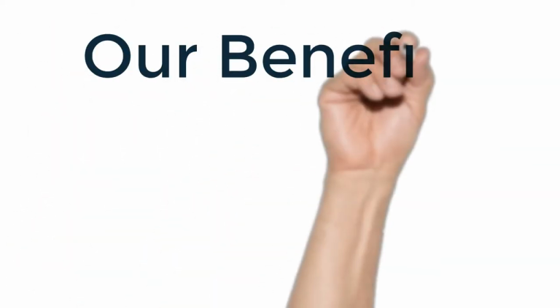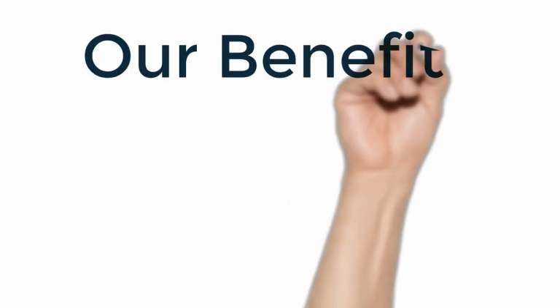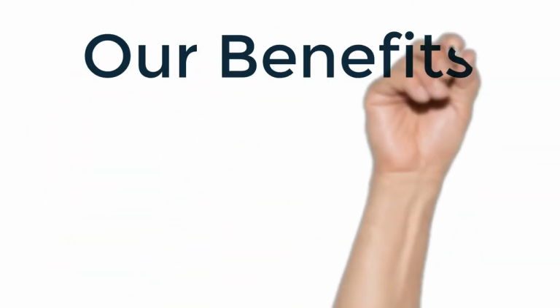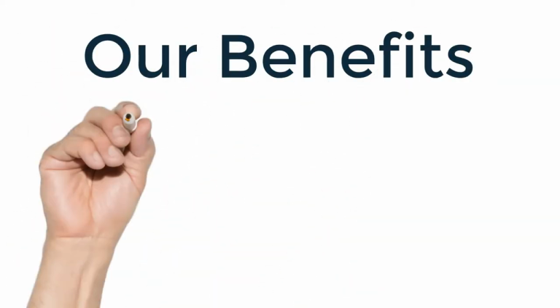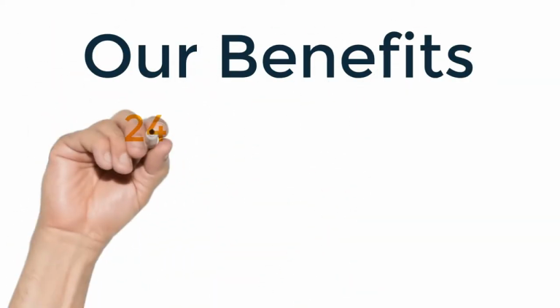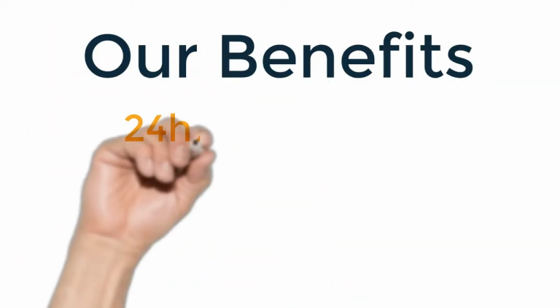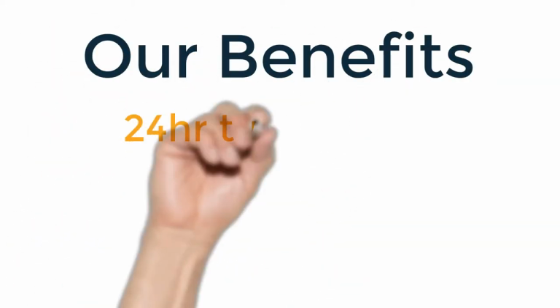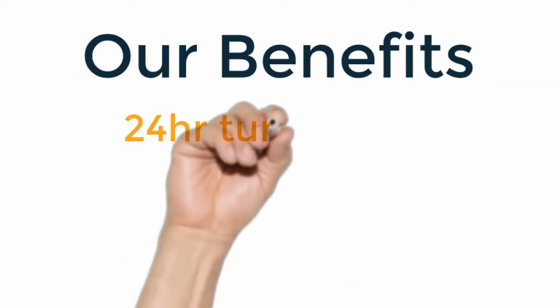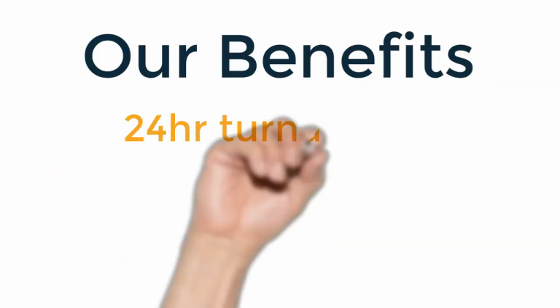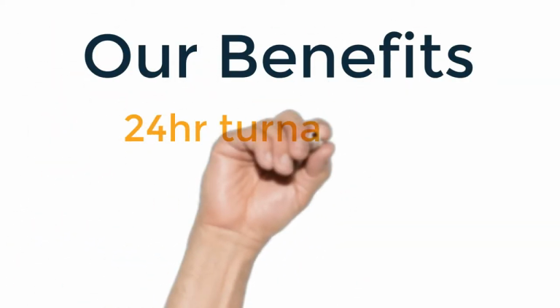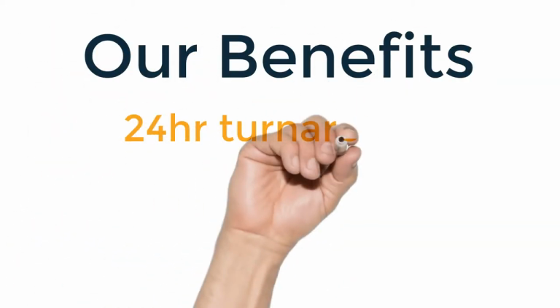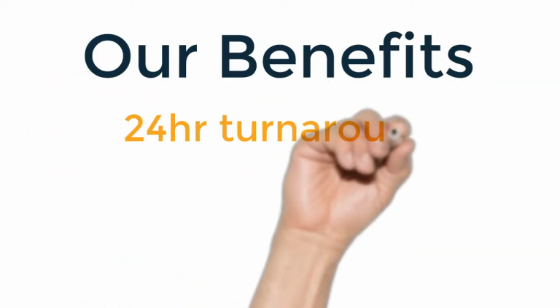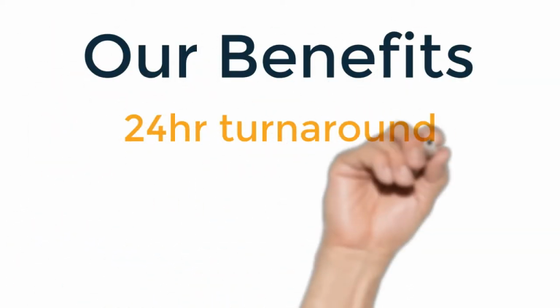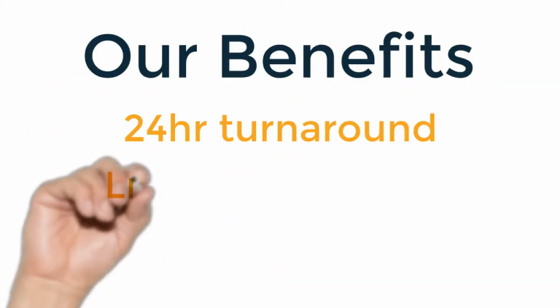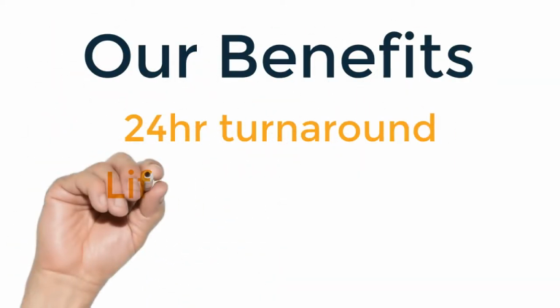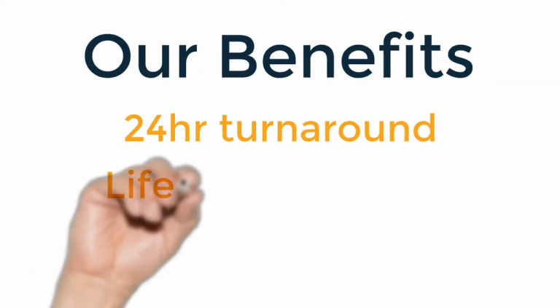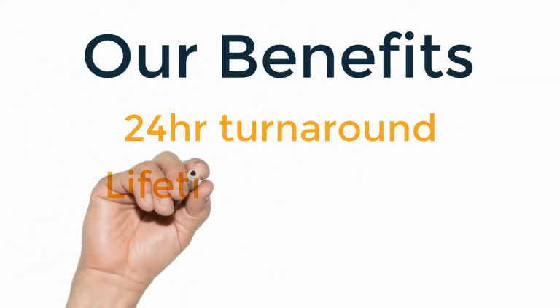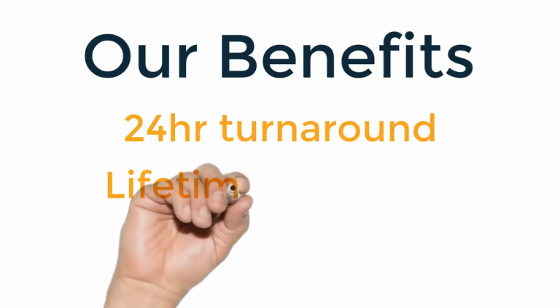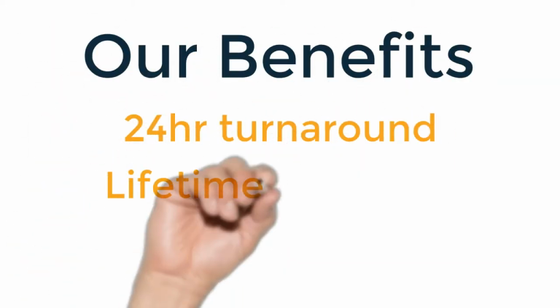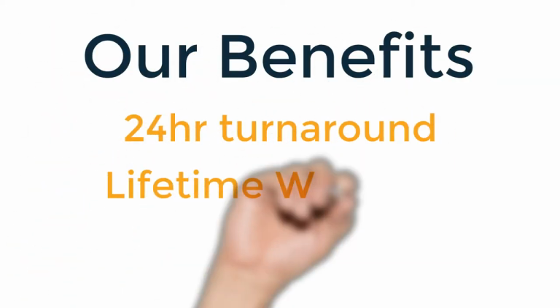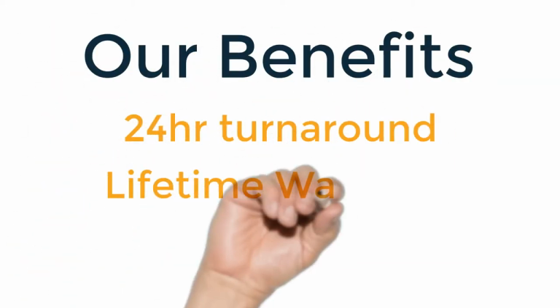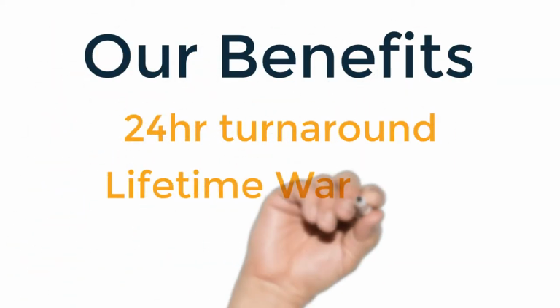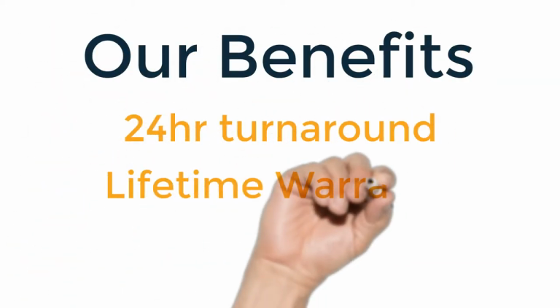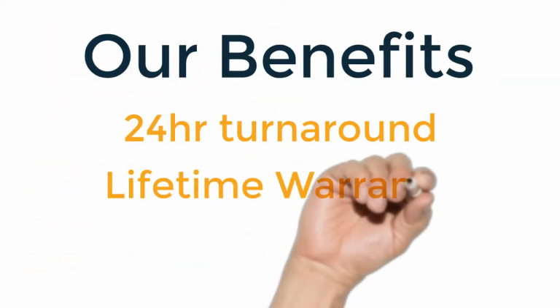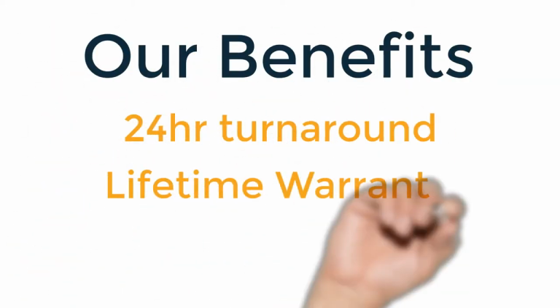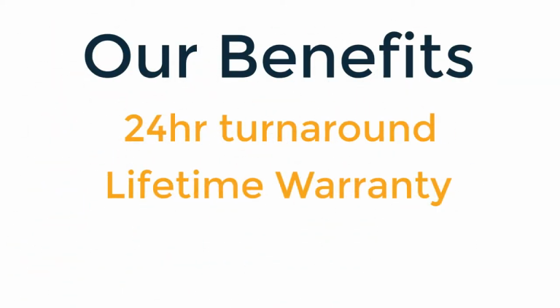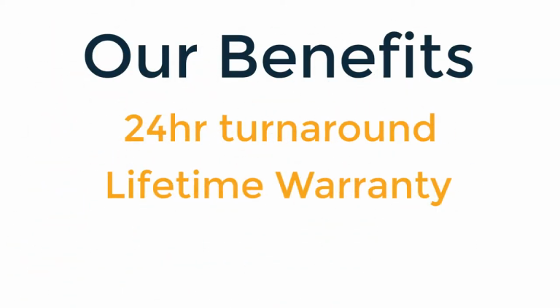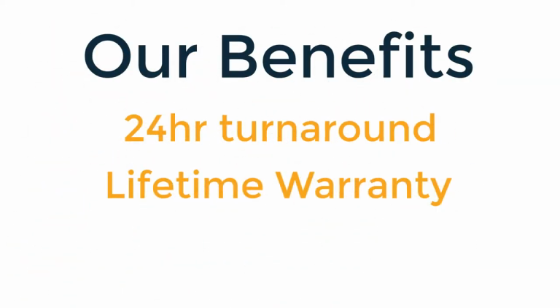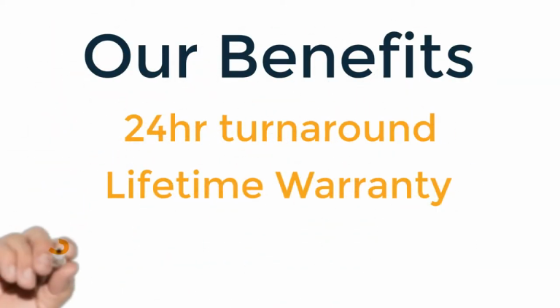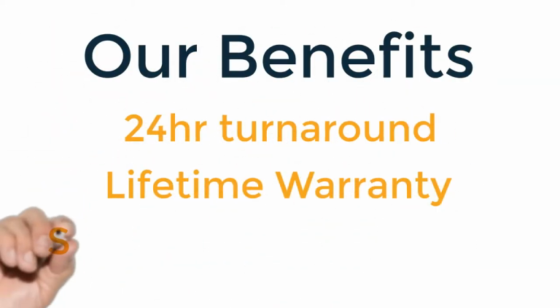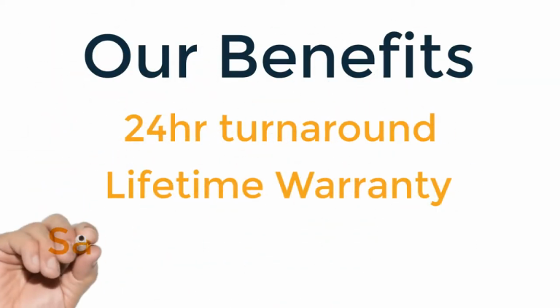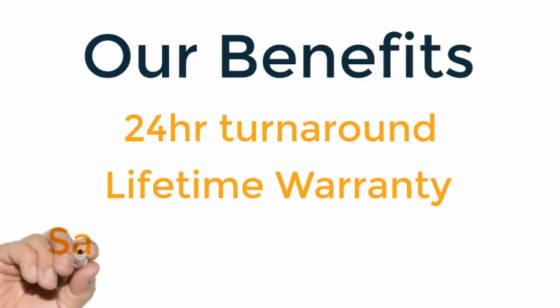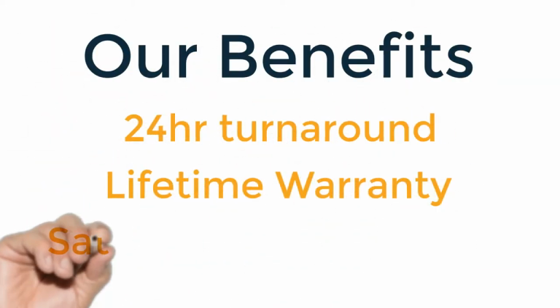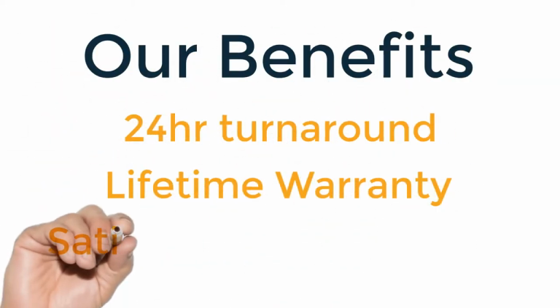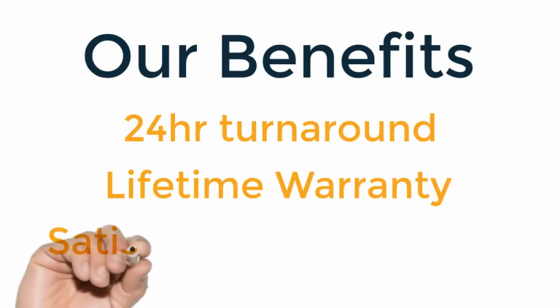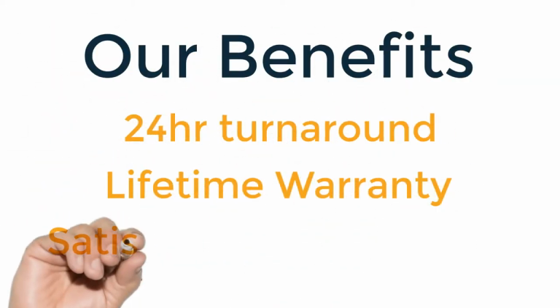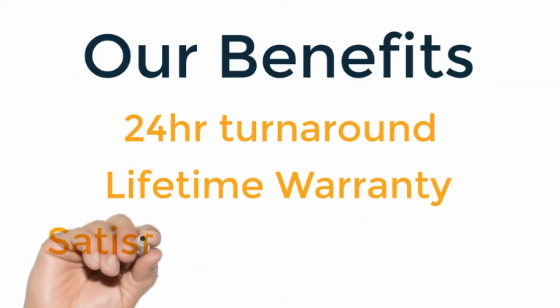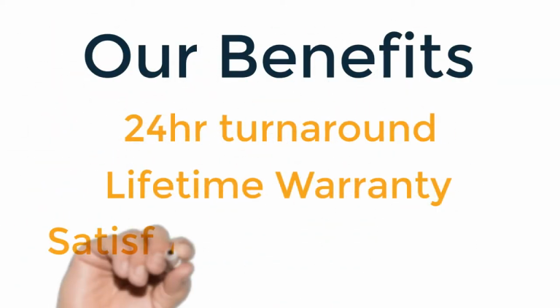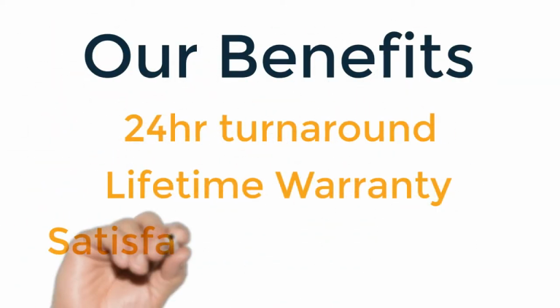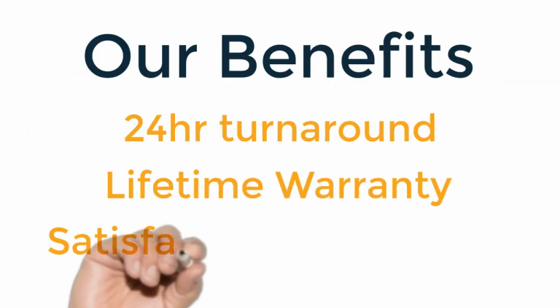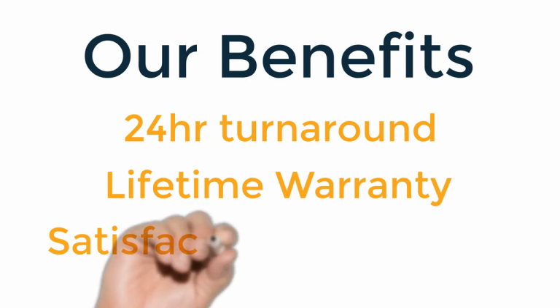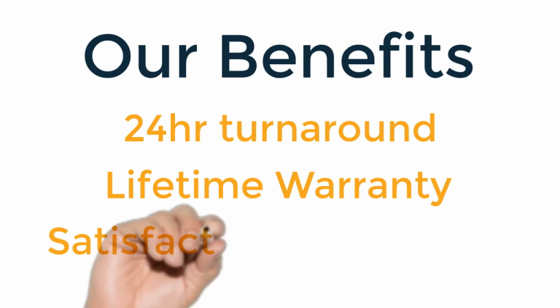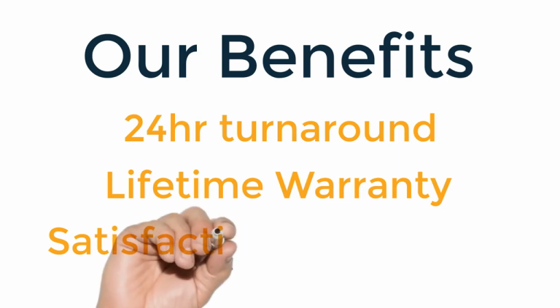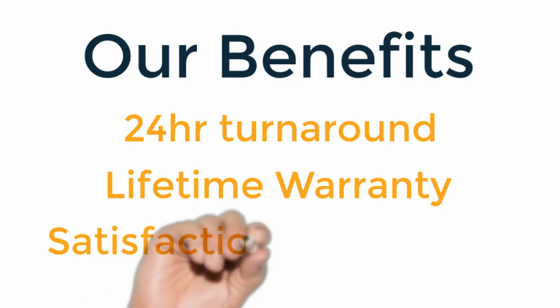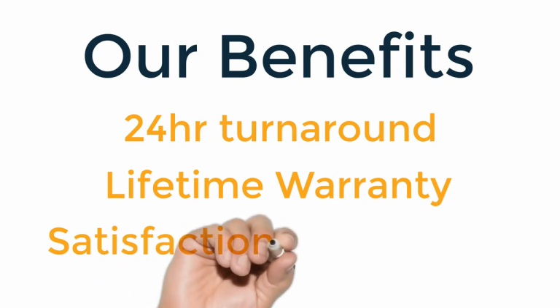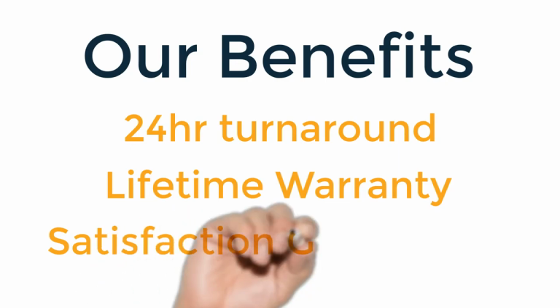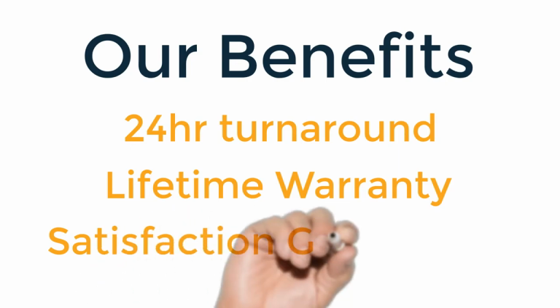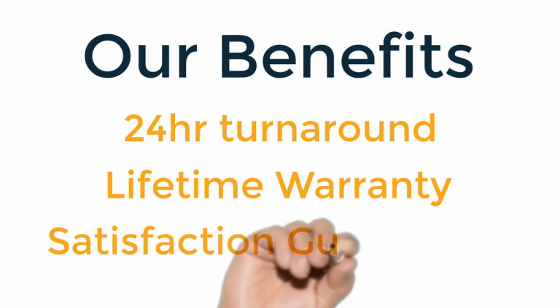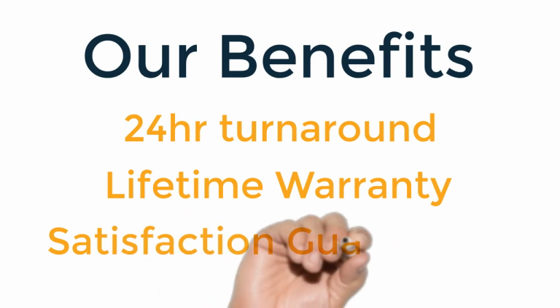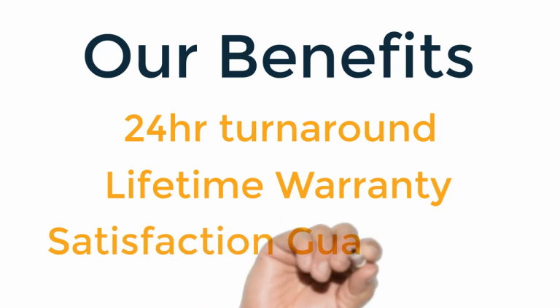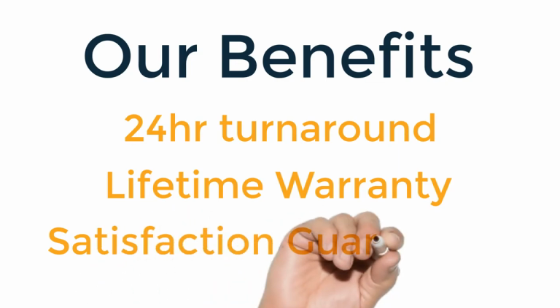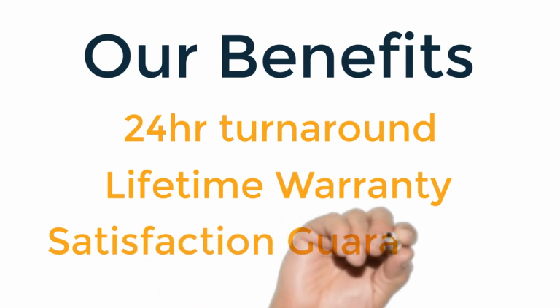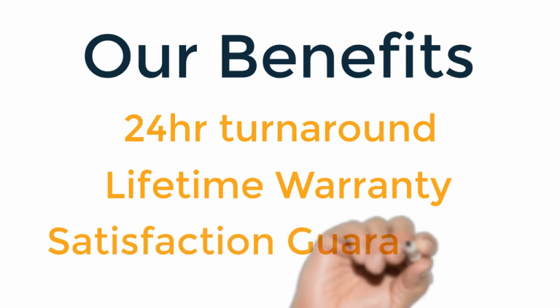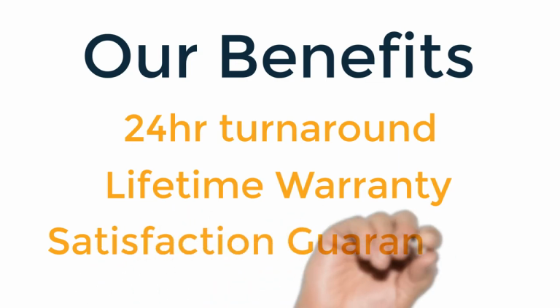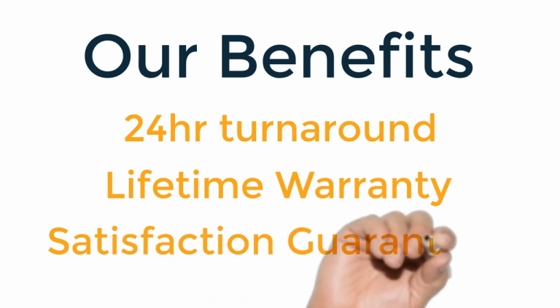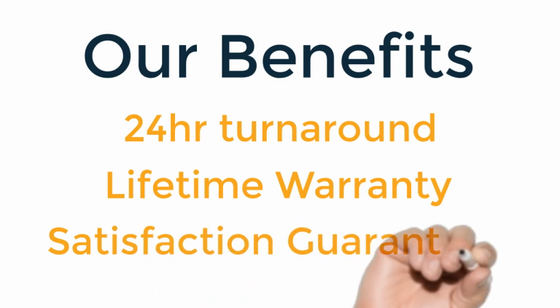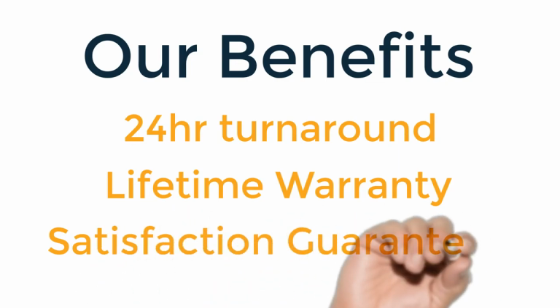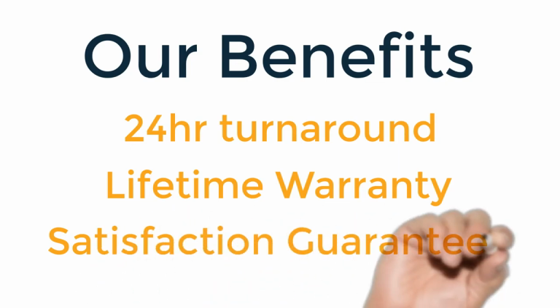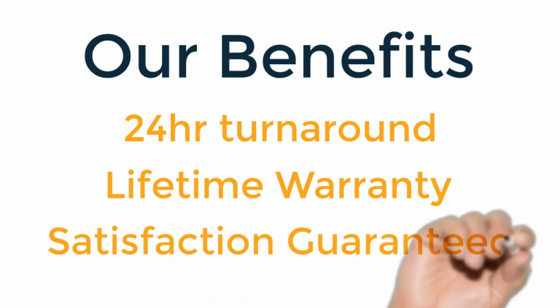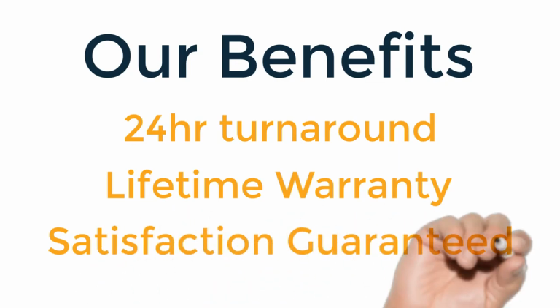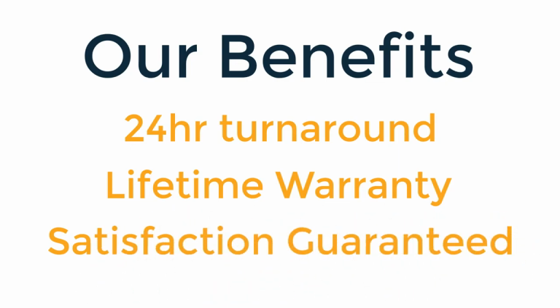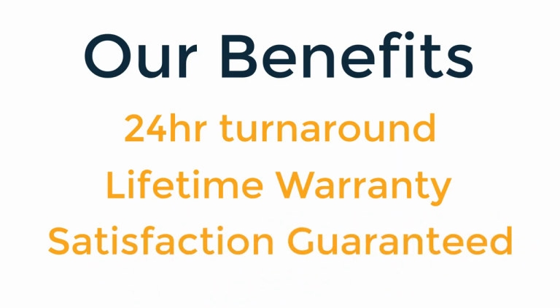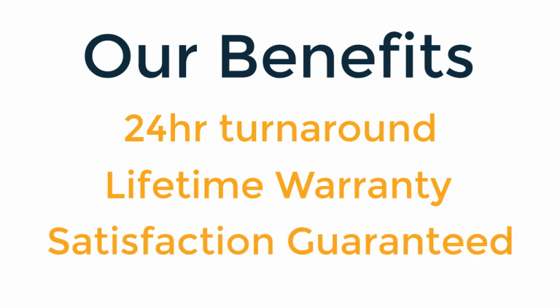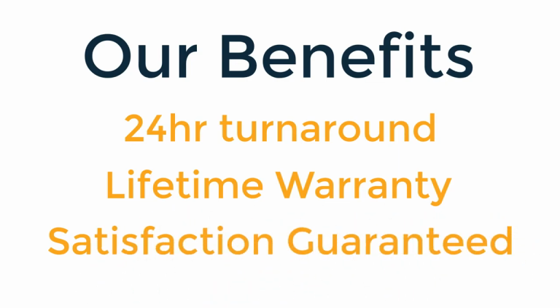Some of our benefits include a 24-hour turnaround, a lifetime warranty, and a hundred percent satisfaction guaranteed.